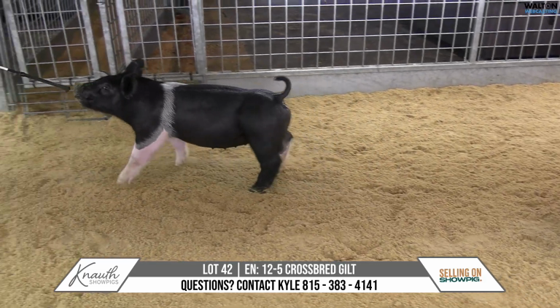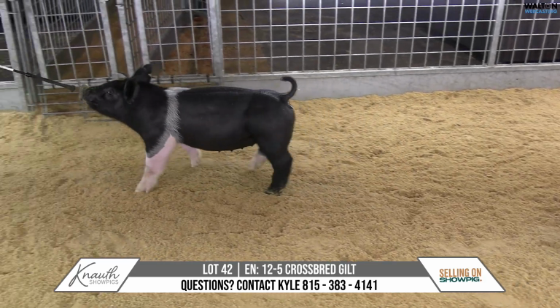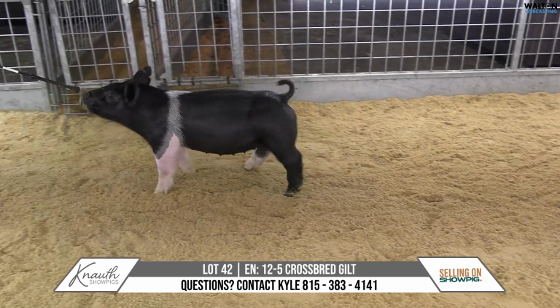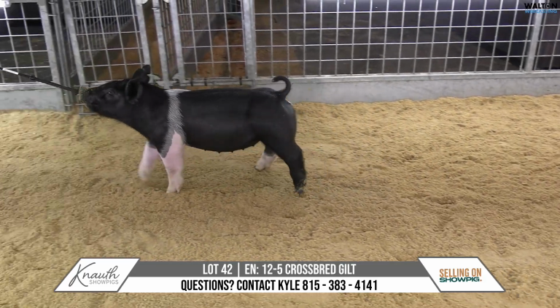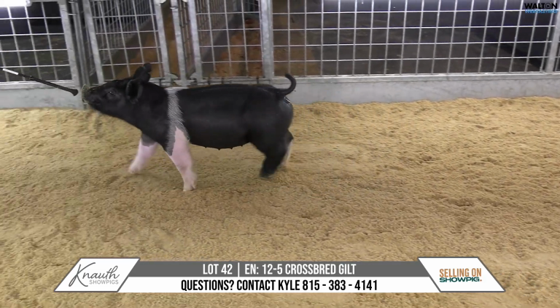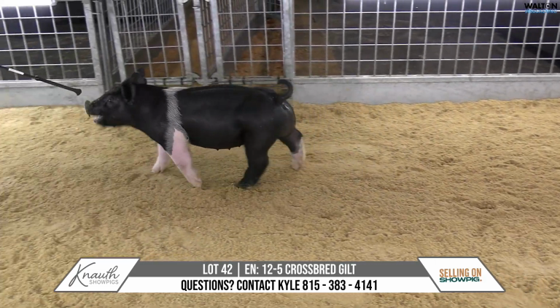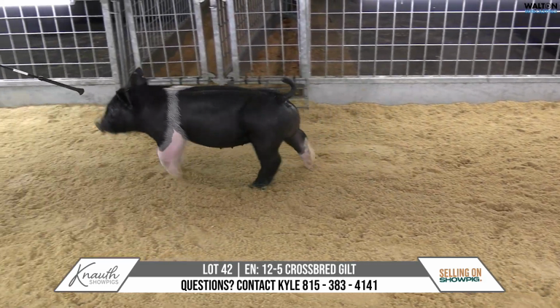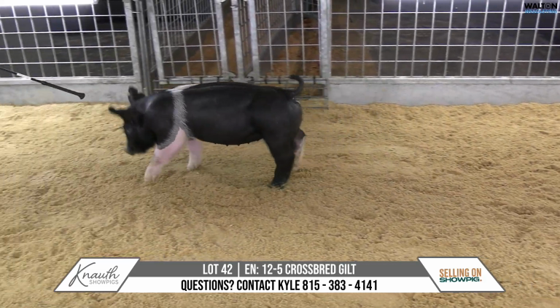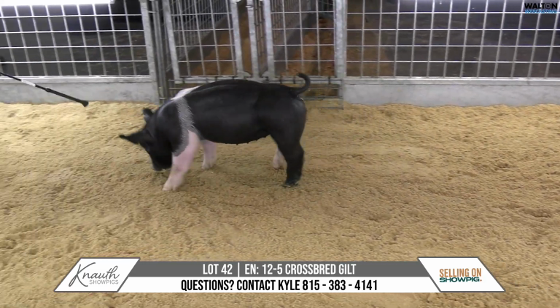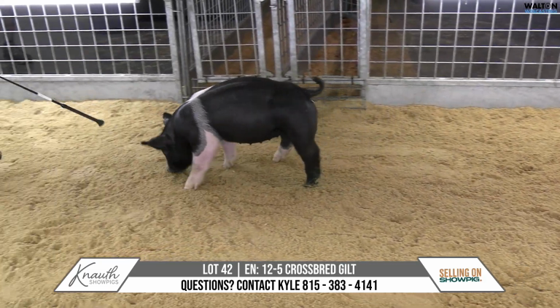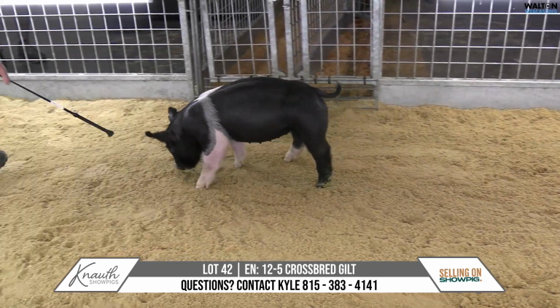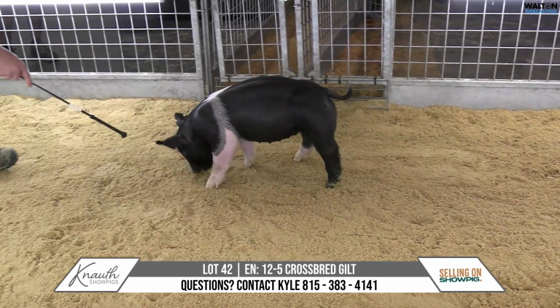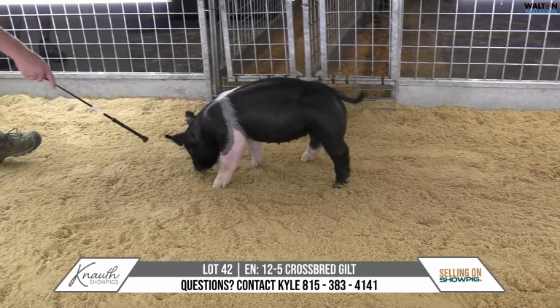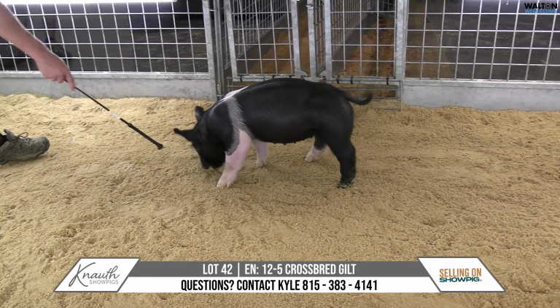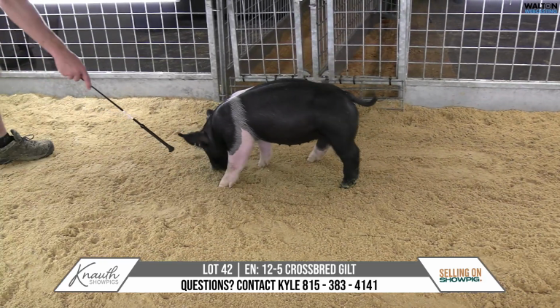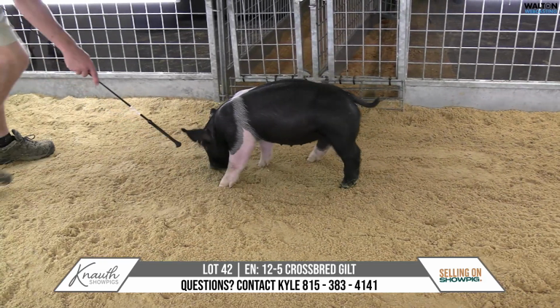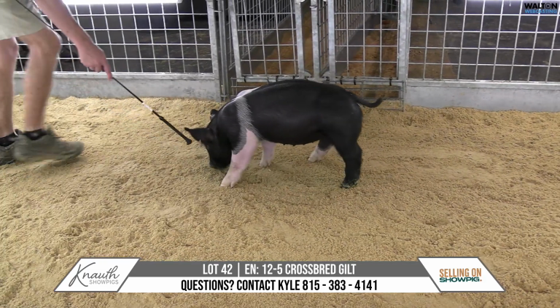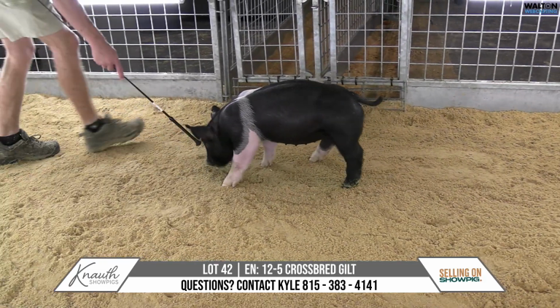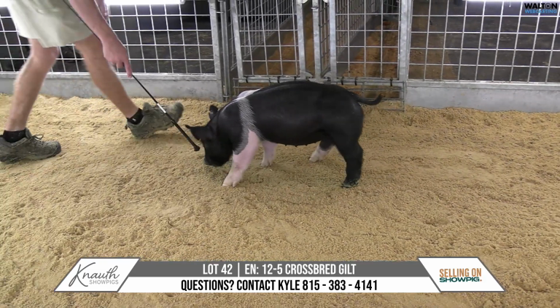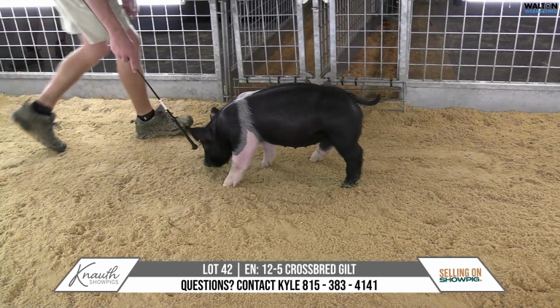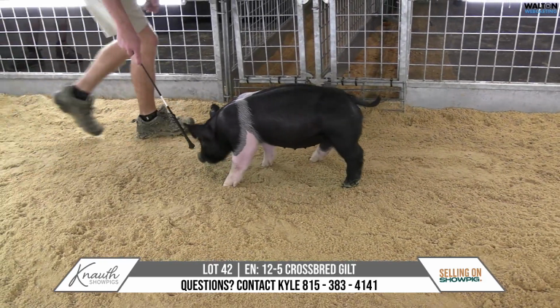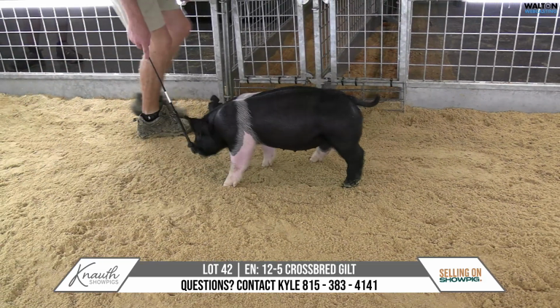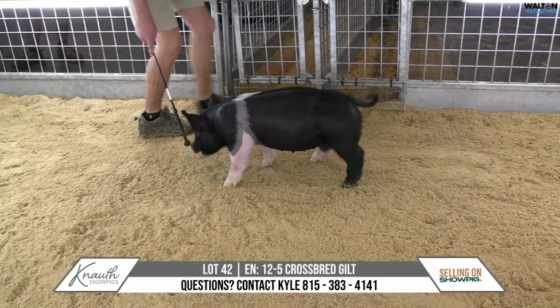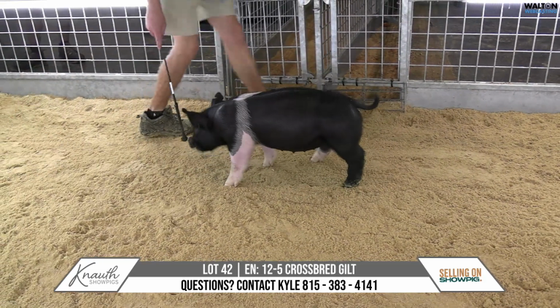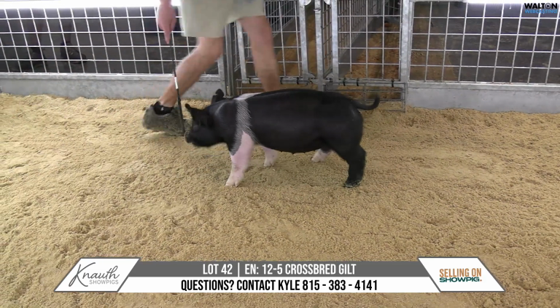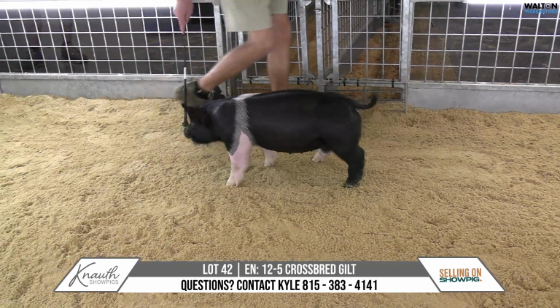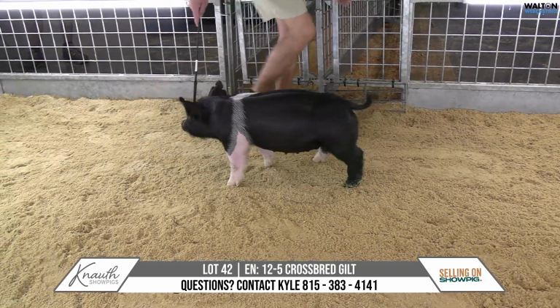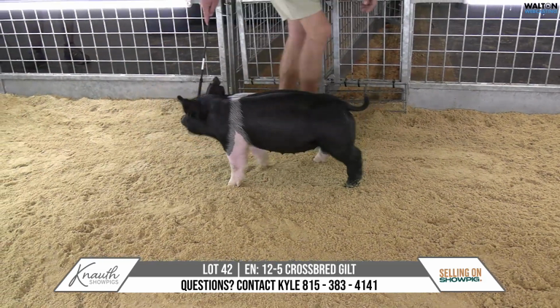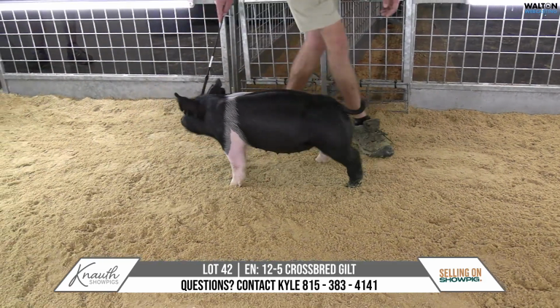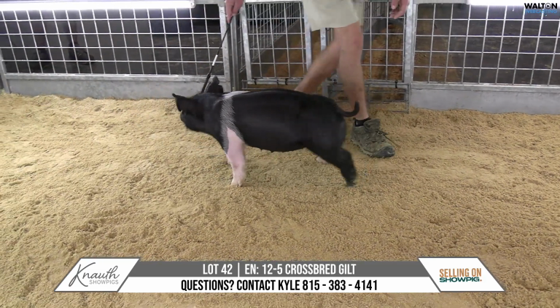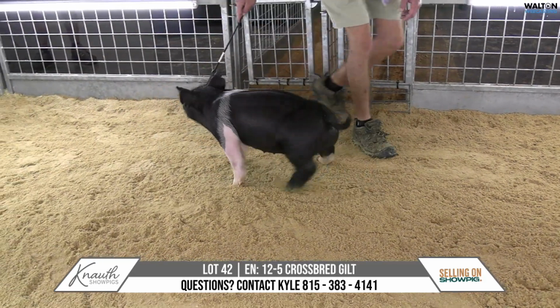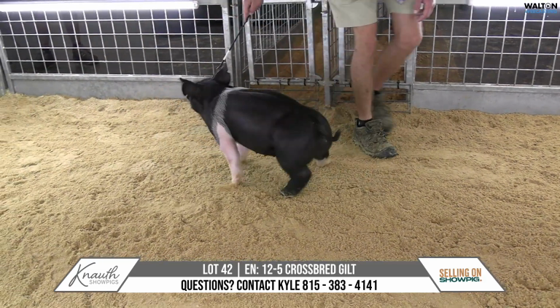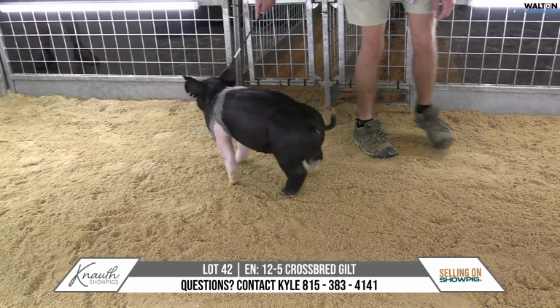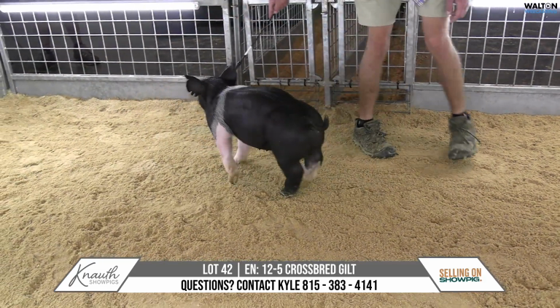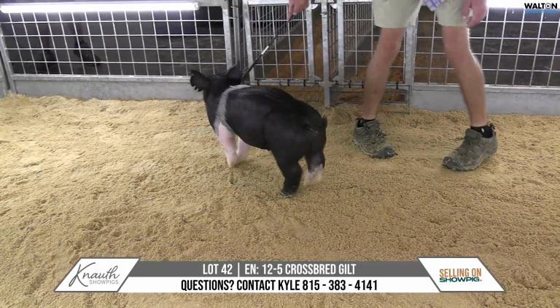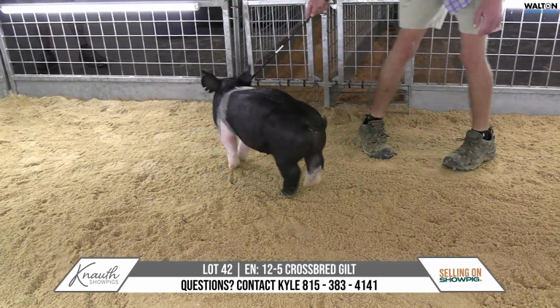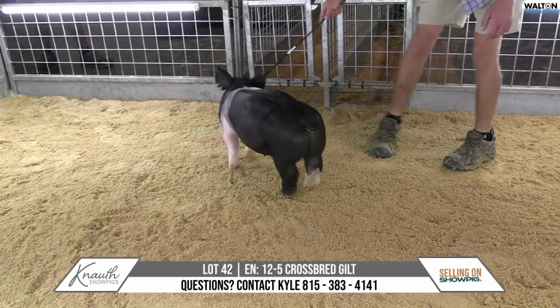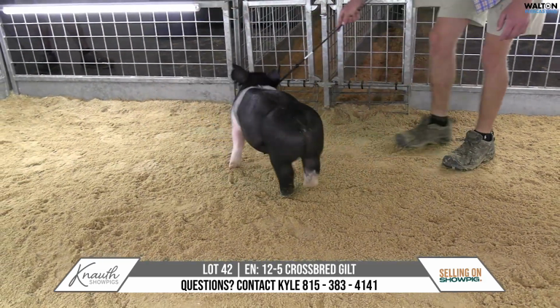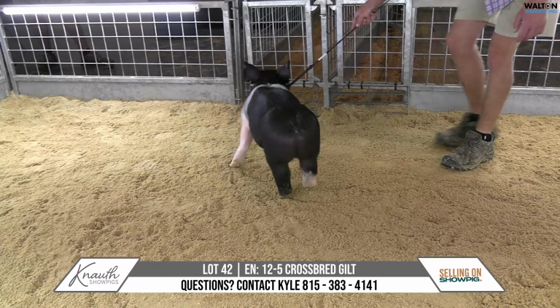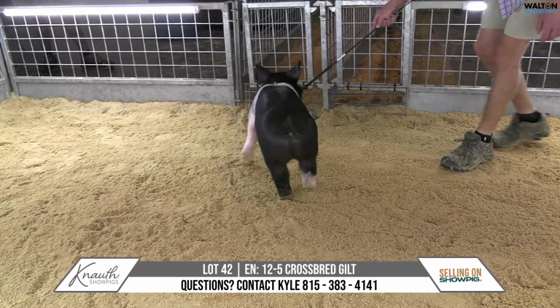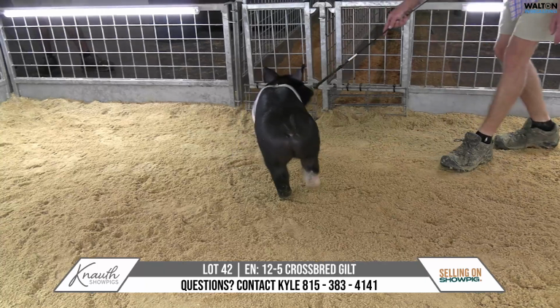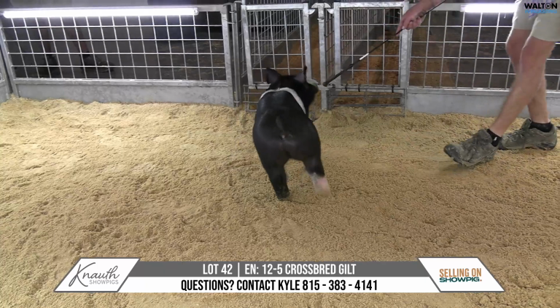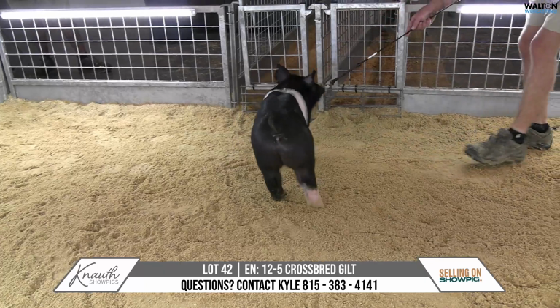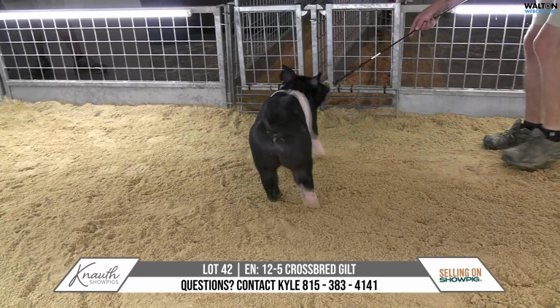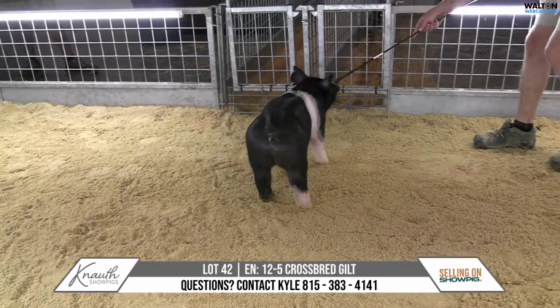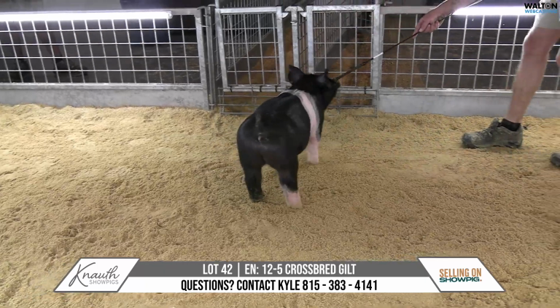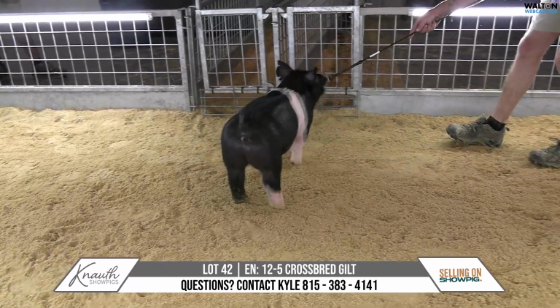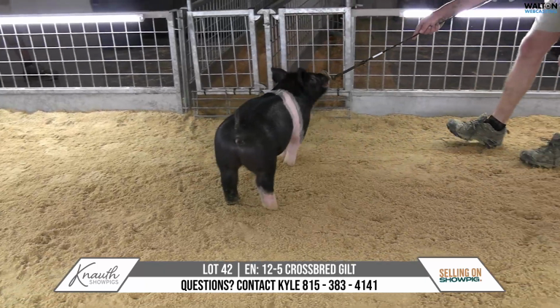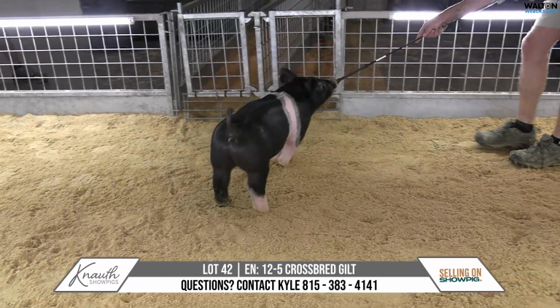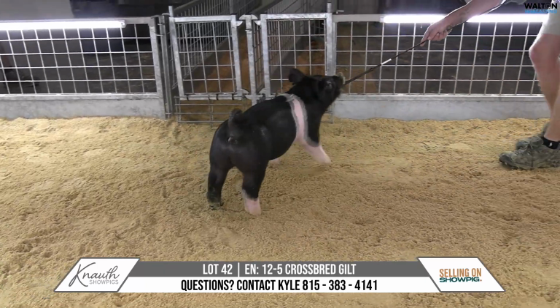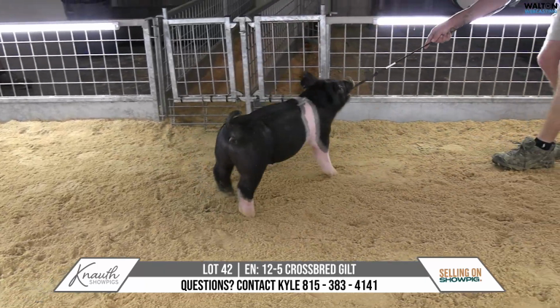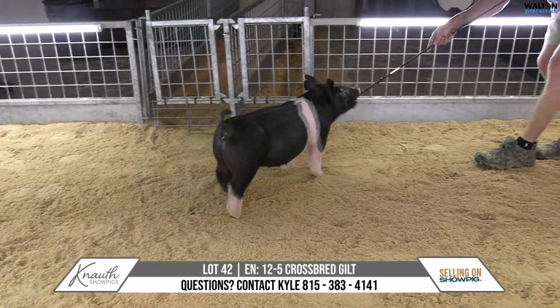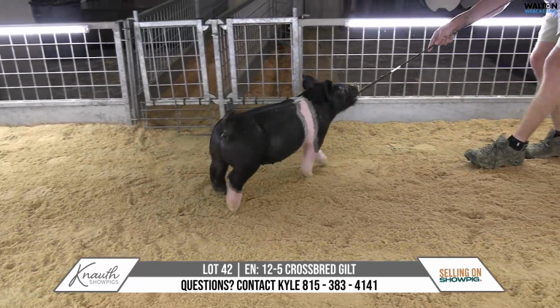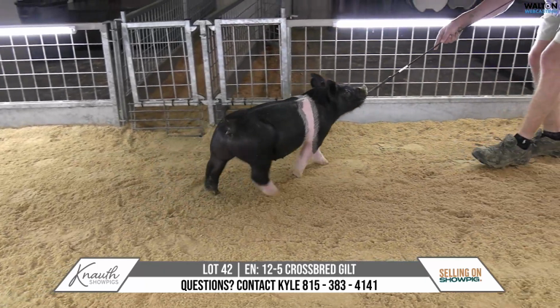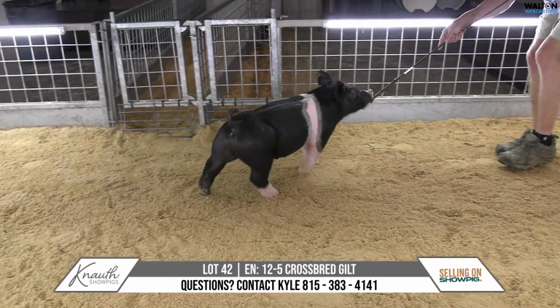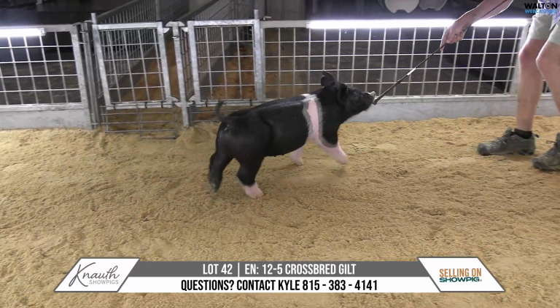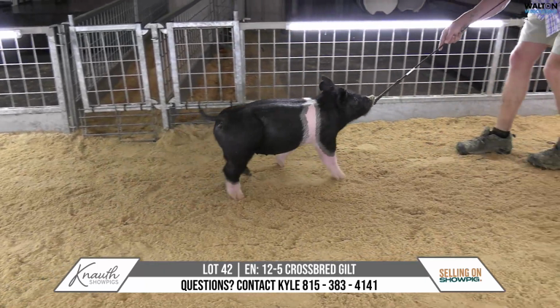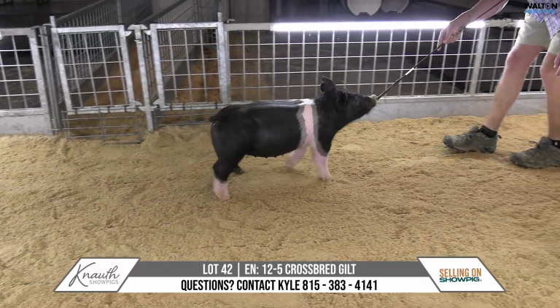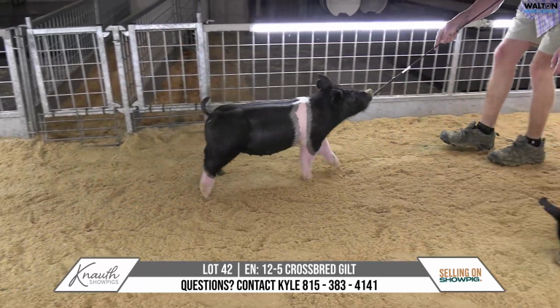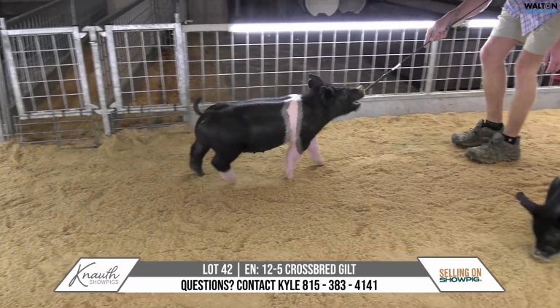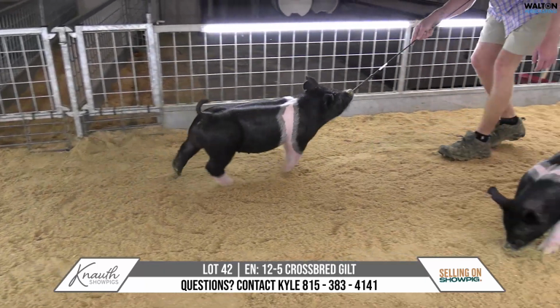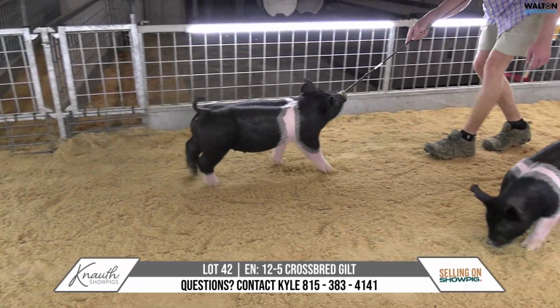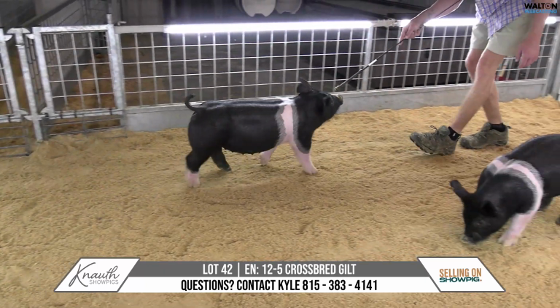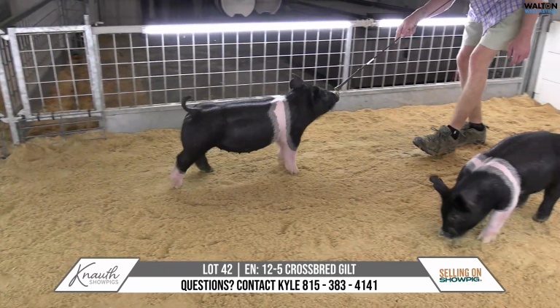Lot 42, crossbred gilt. Your knots 12-5 — lead the way, play it cool, breaking rules. Here are the 15-4, breaking rules.